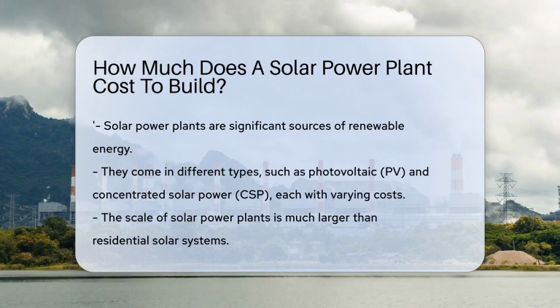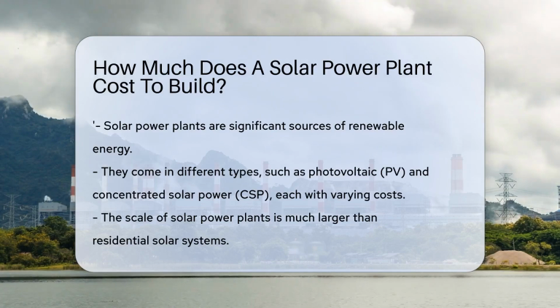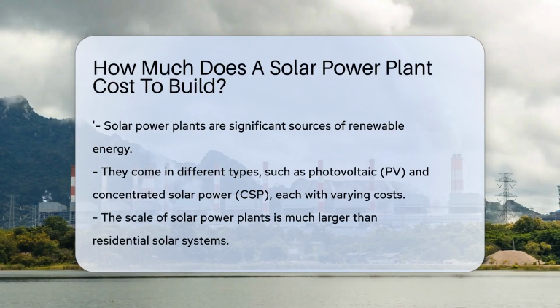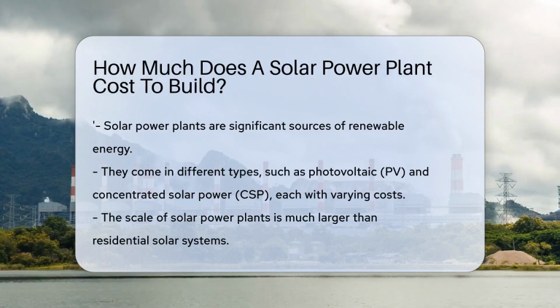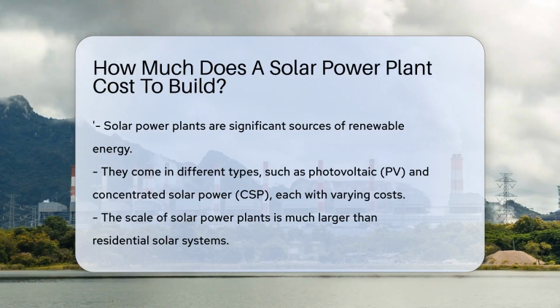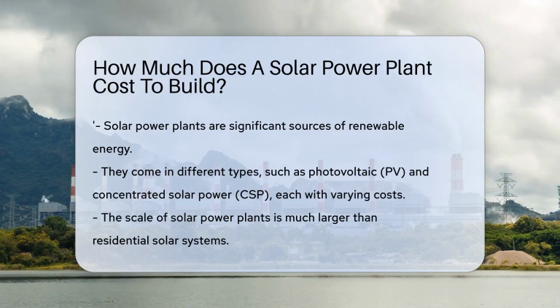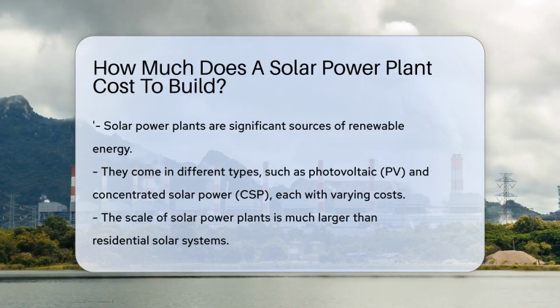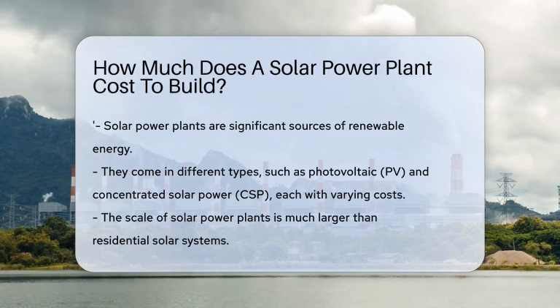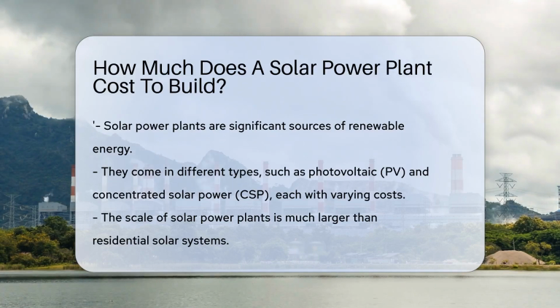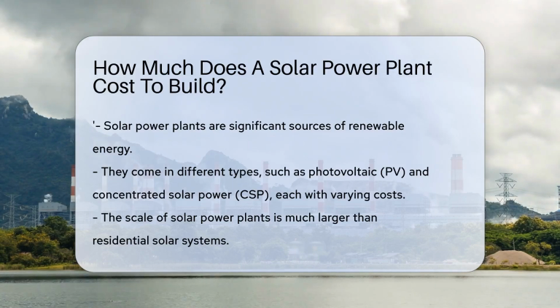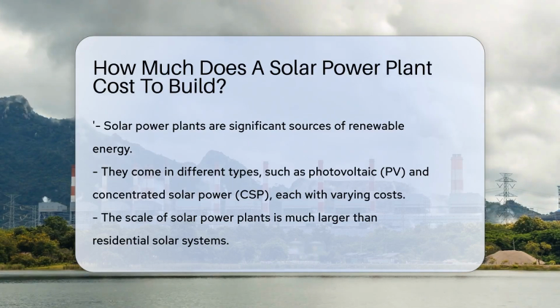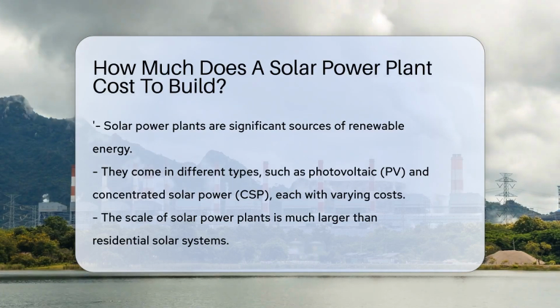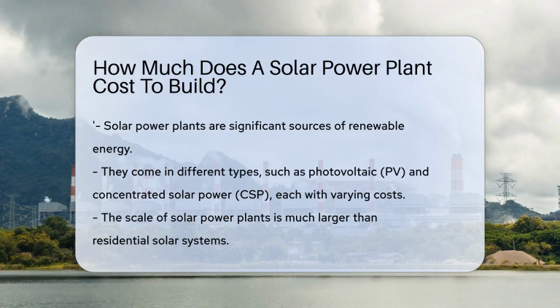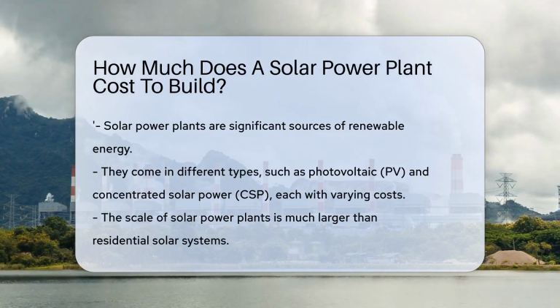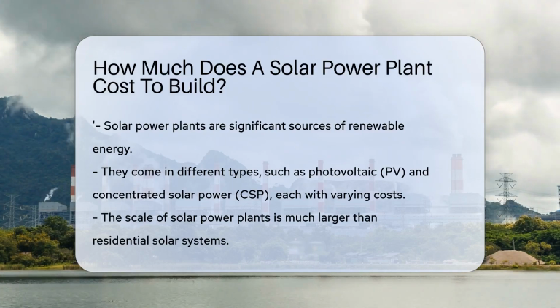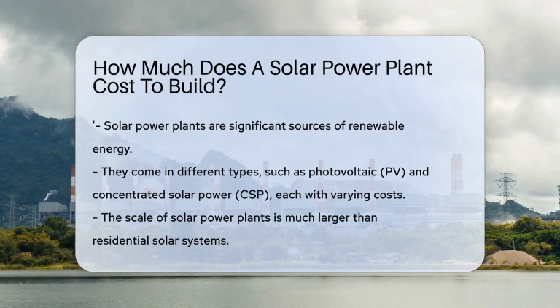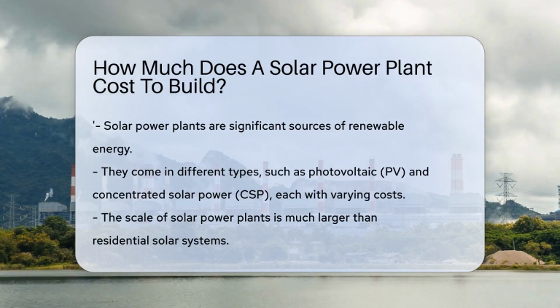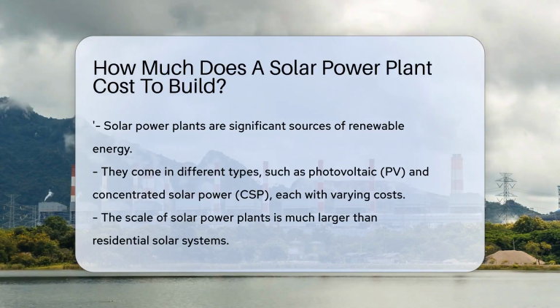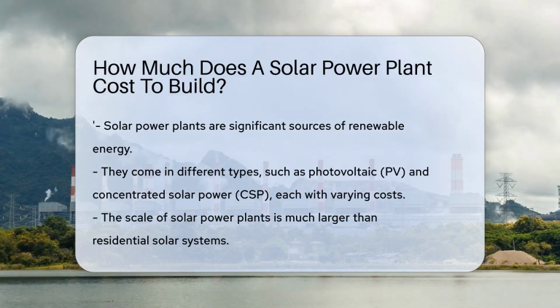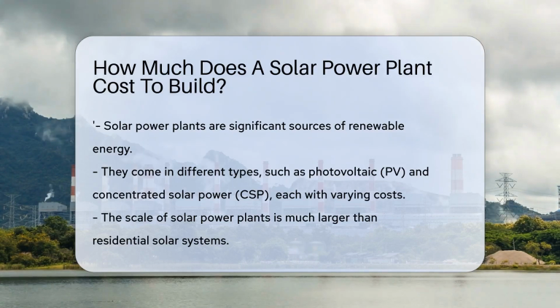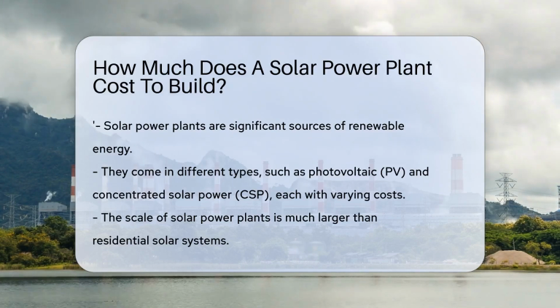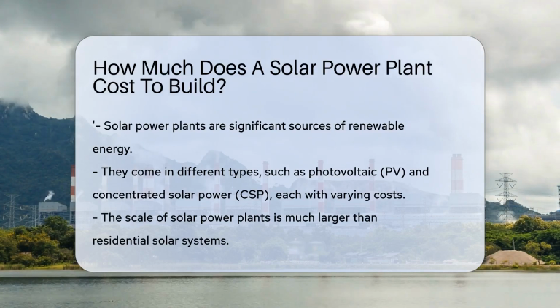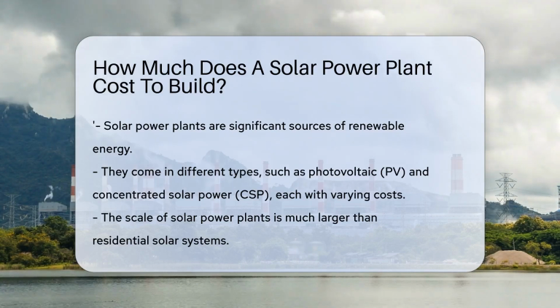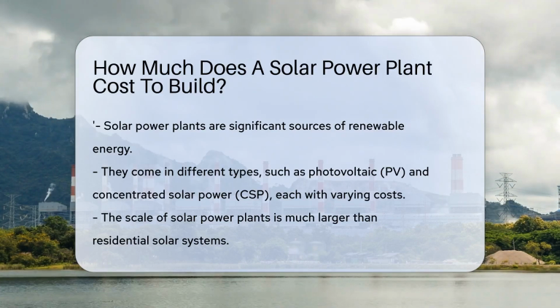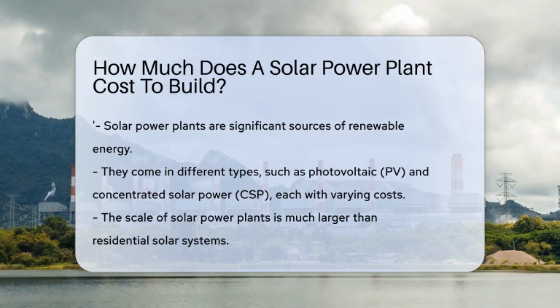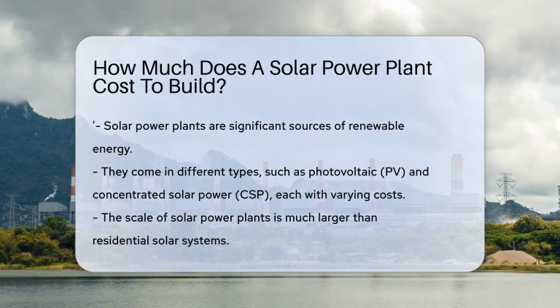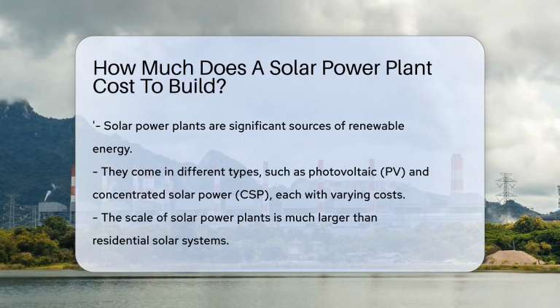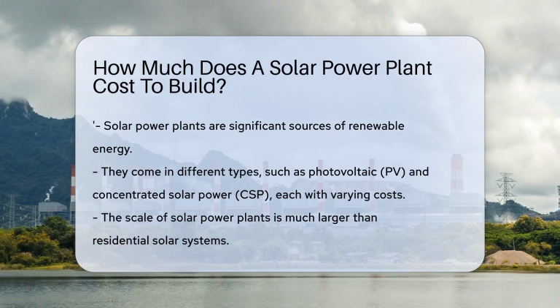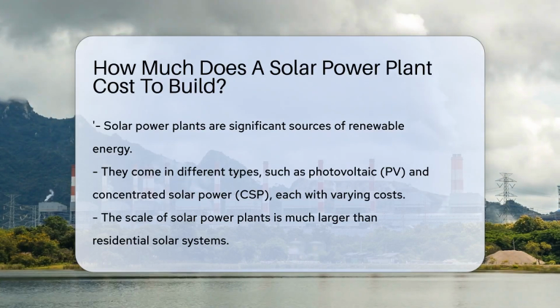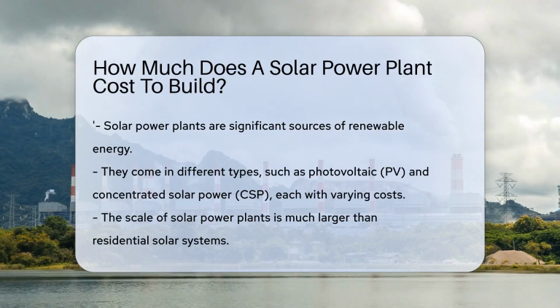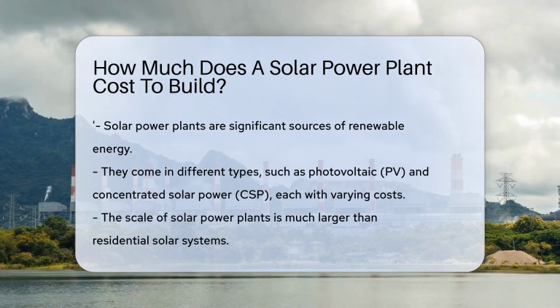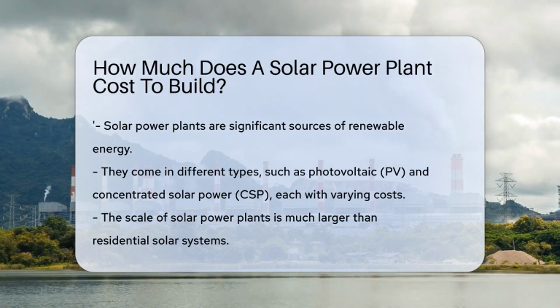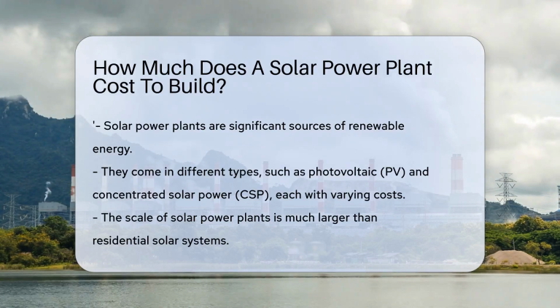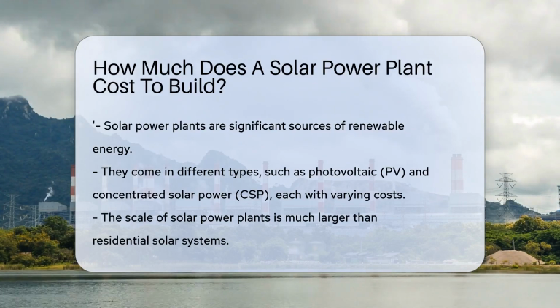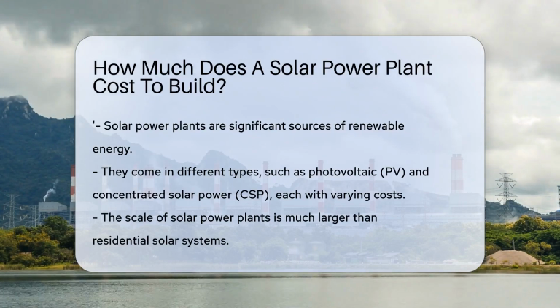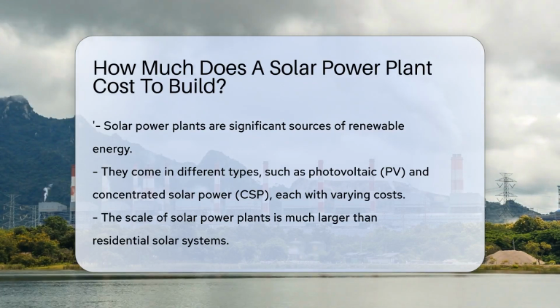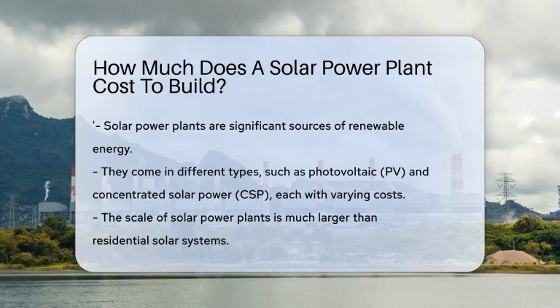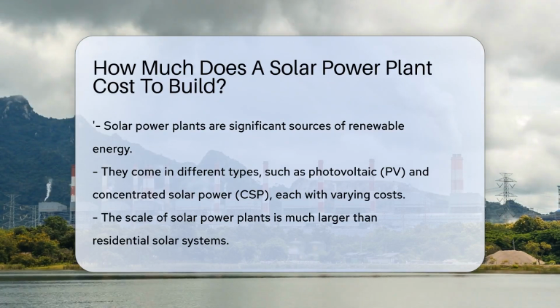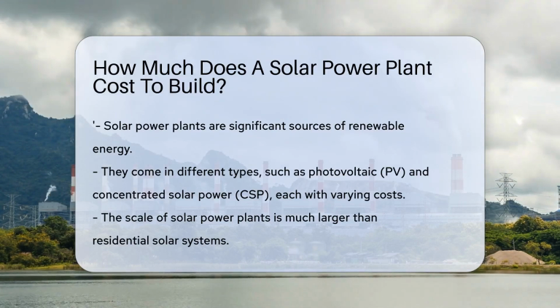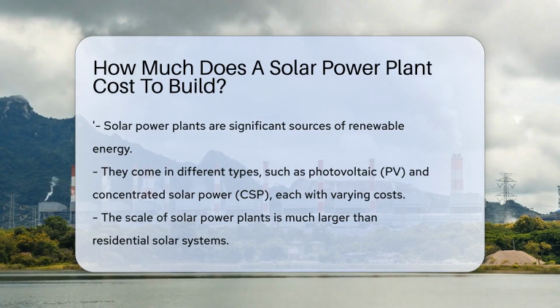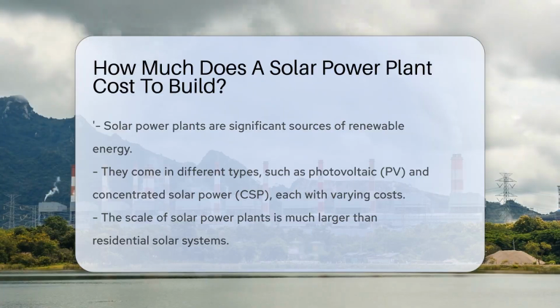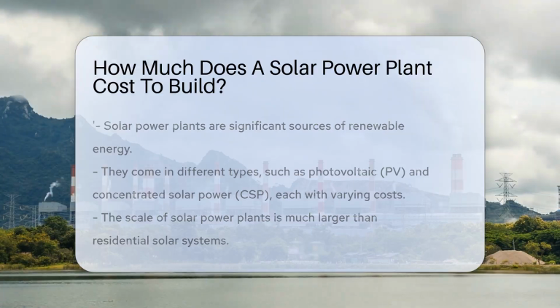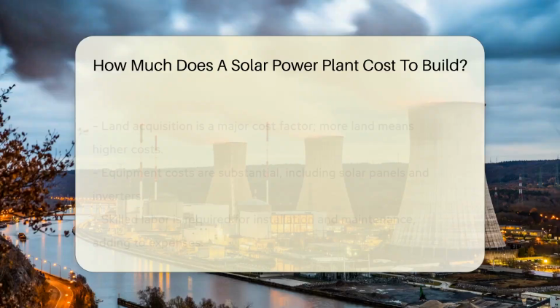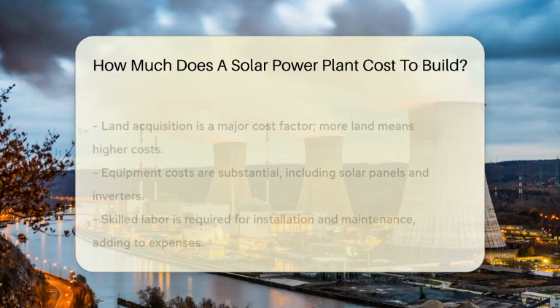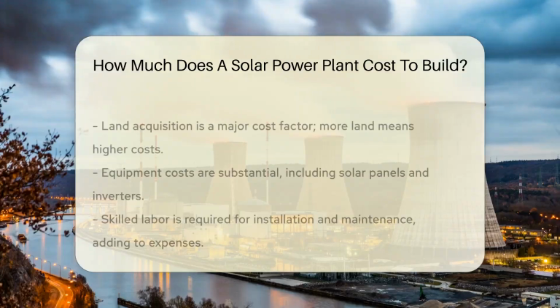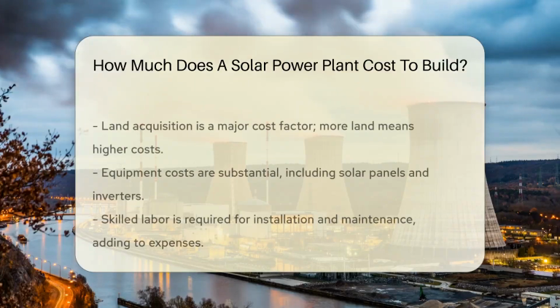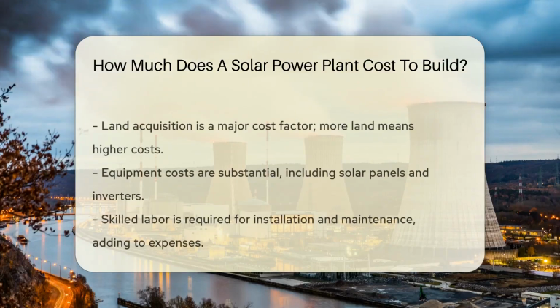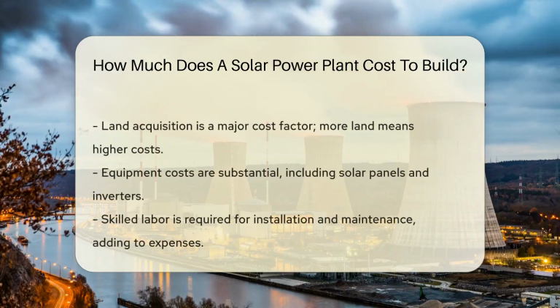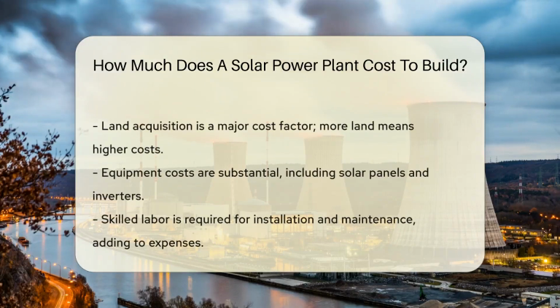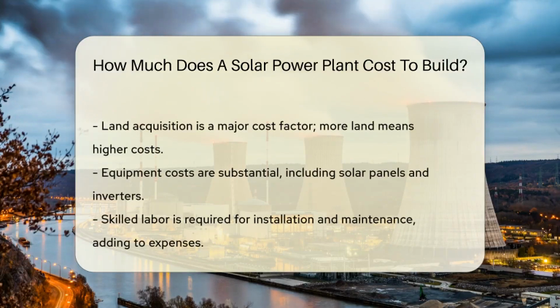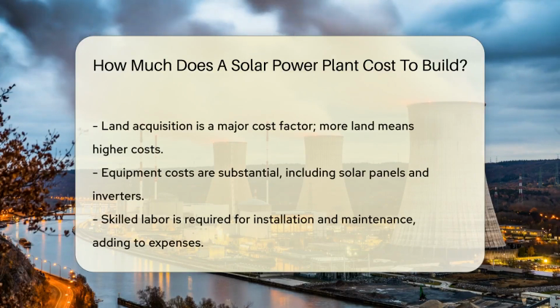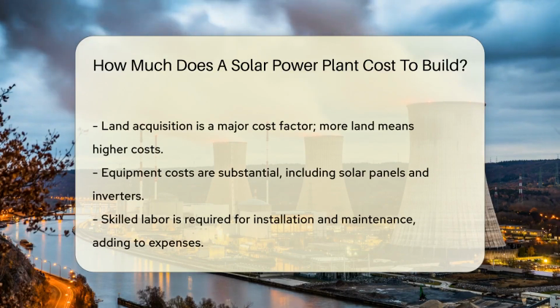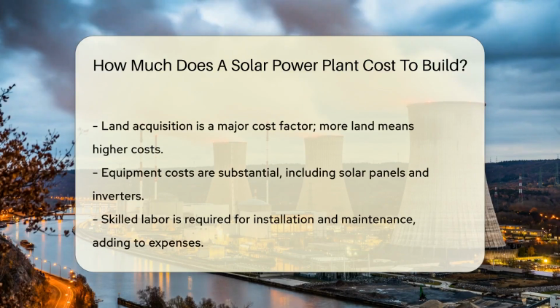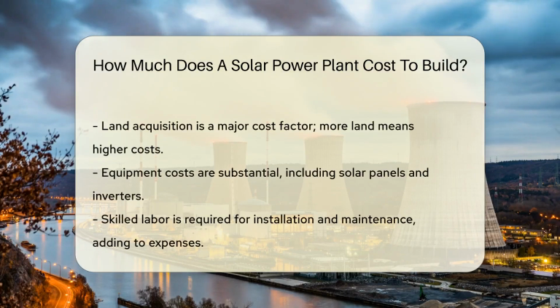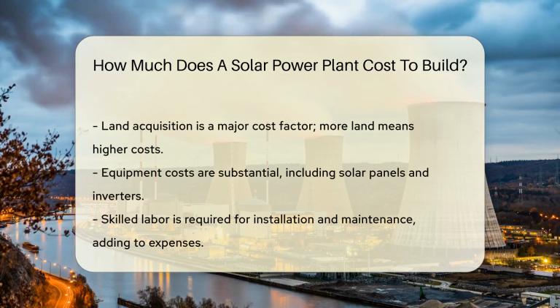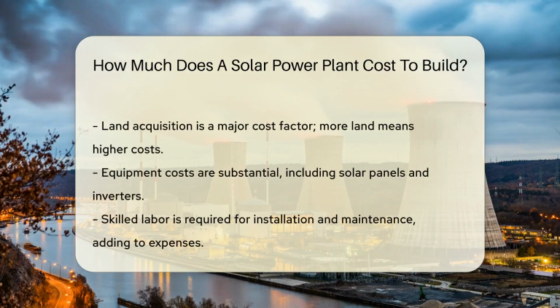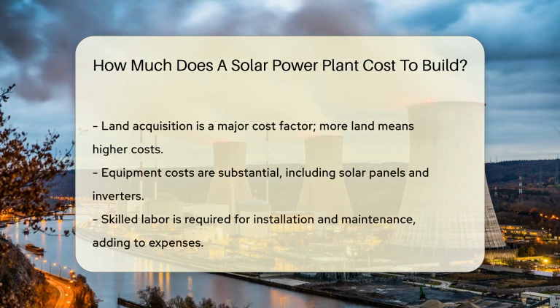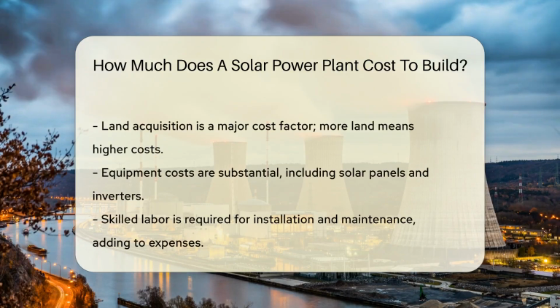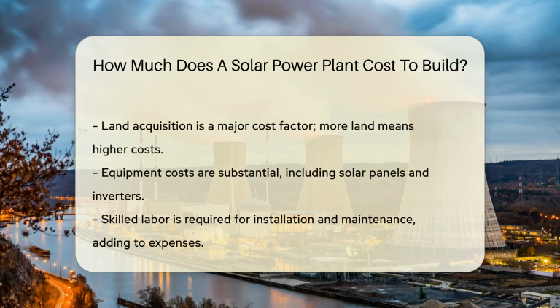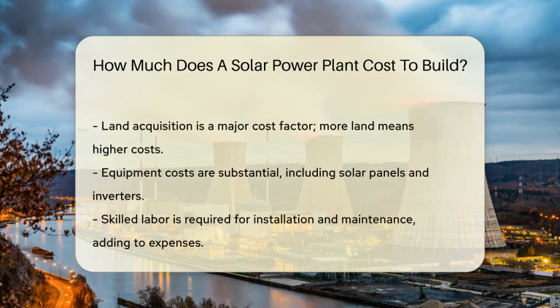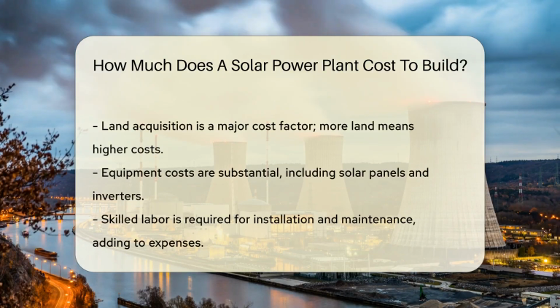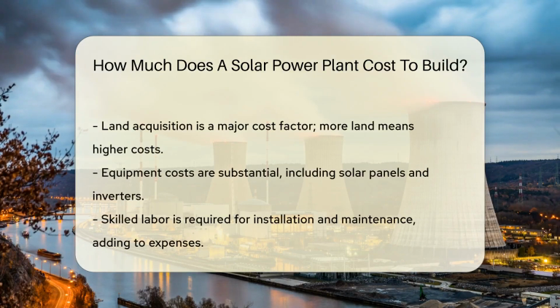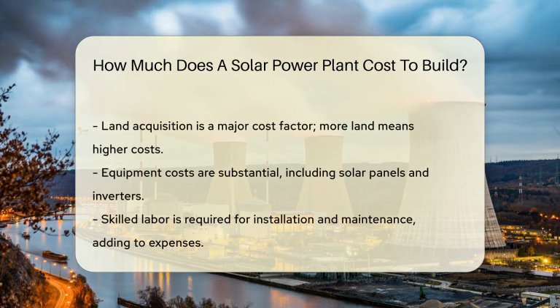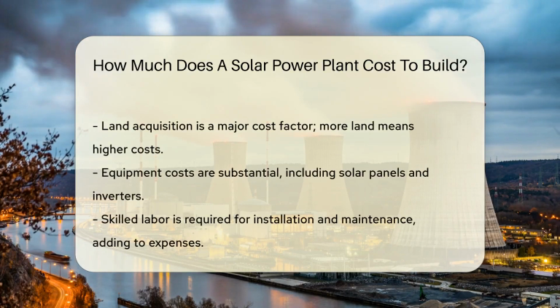These plants come in various types, like photovoltaic, or PV, or concentrated solar power, CSP. Each type has its own cost factors.